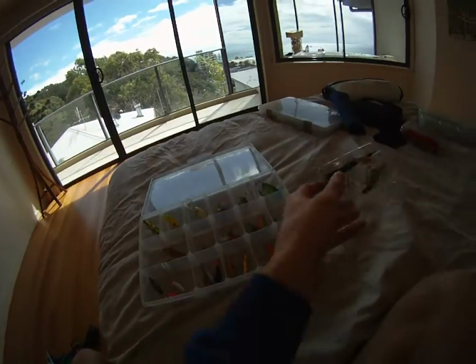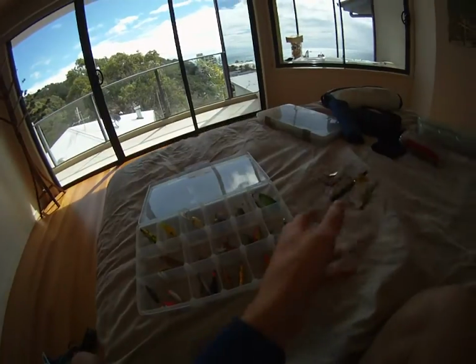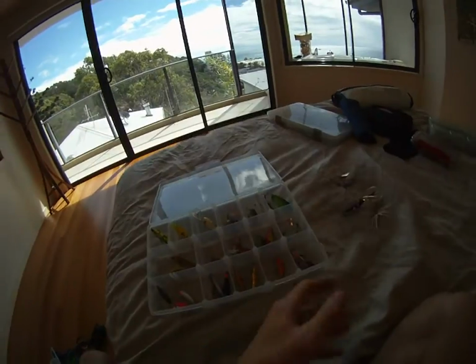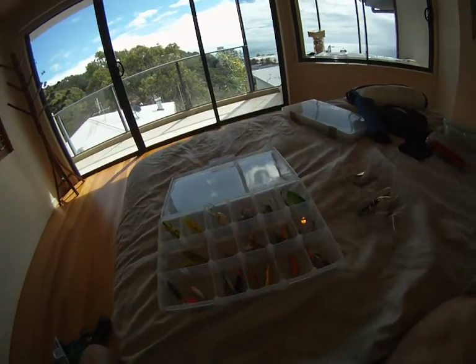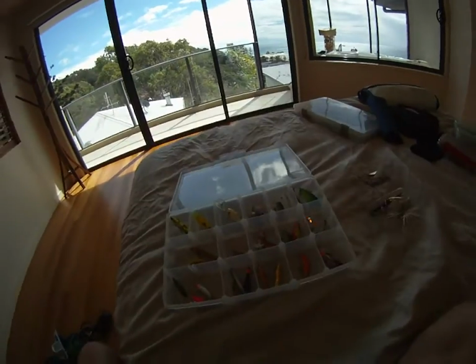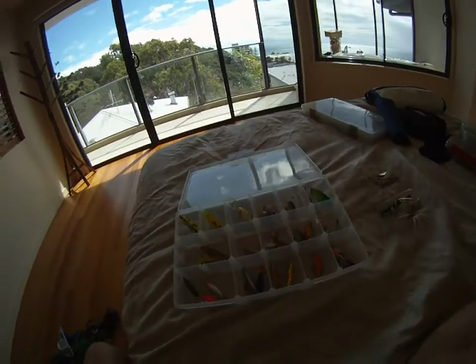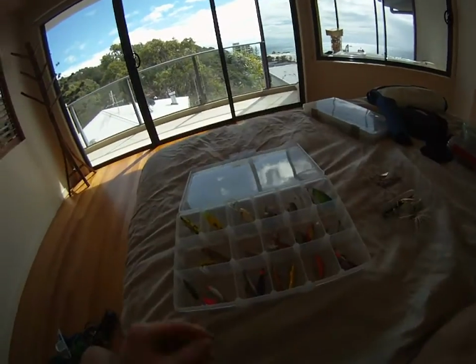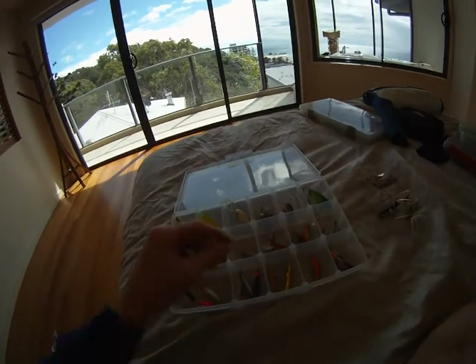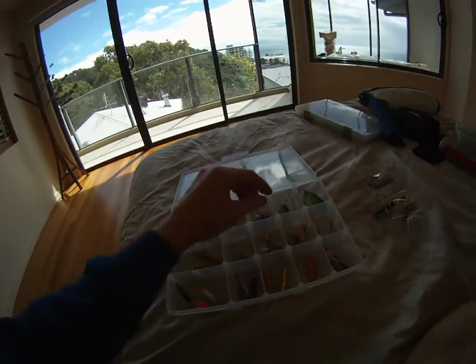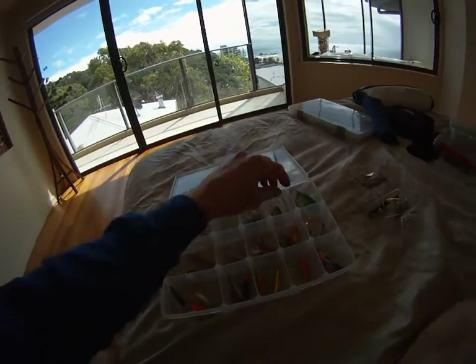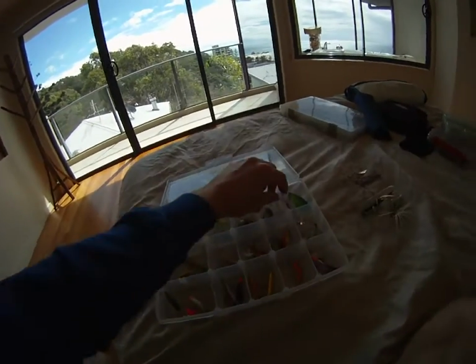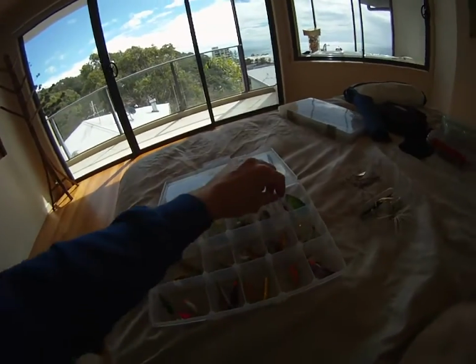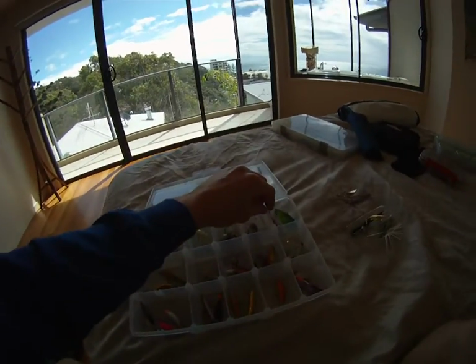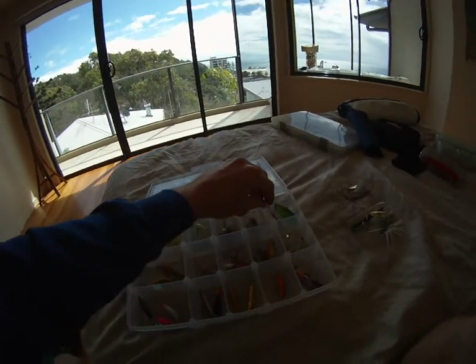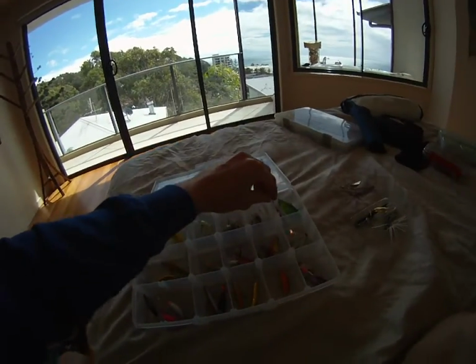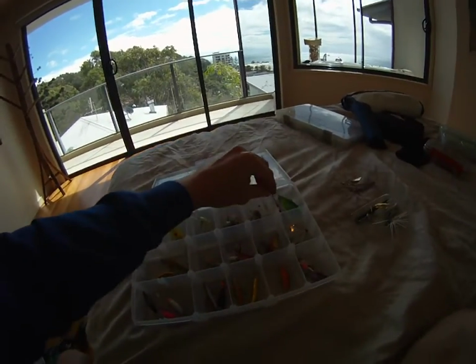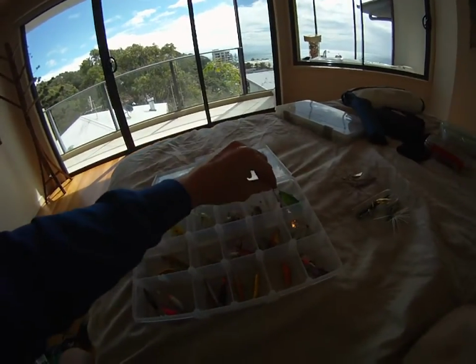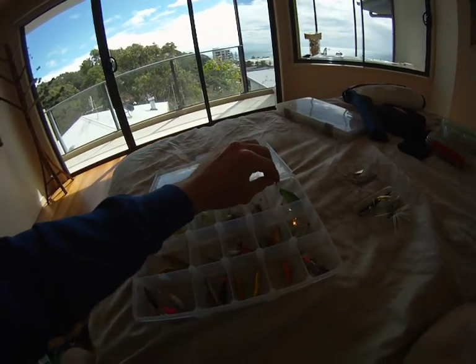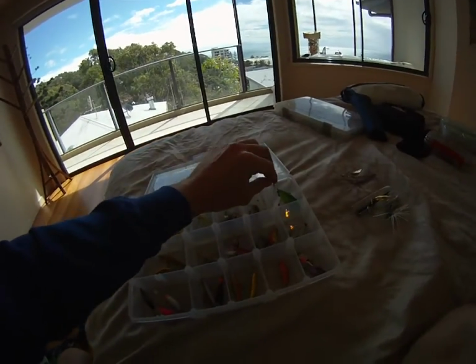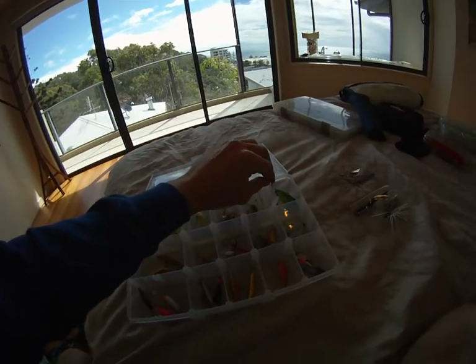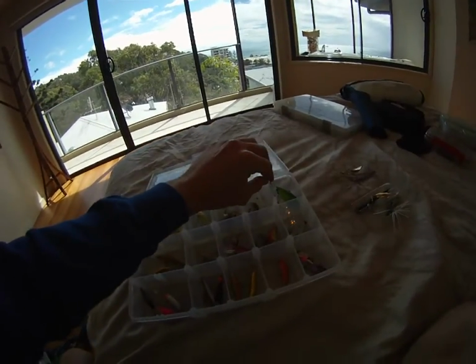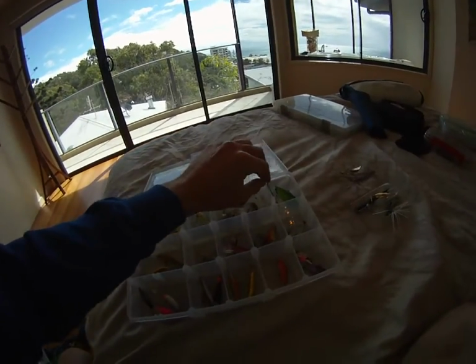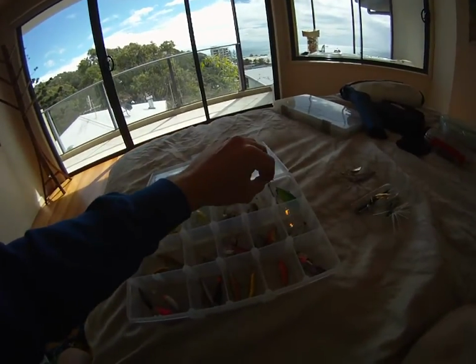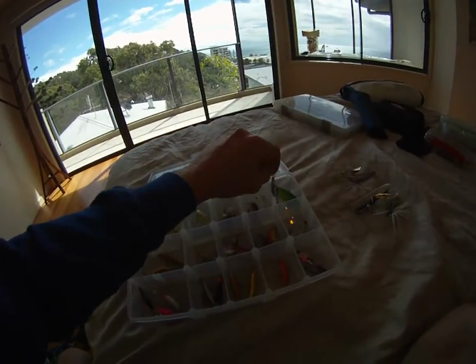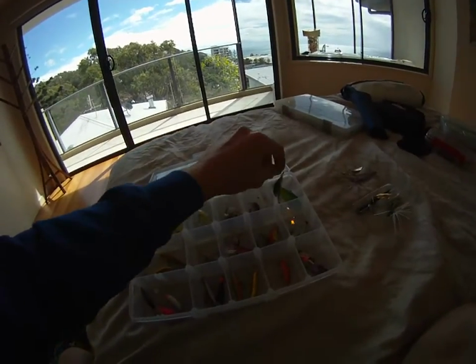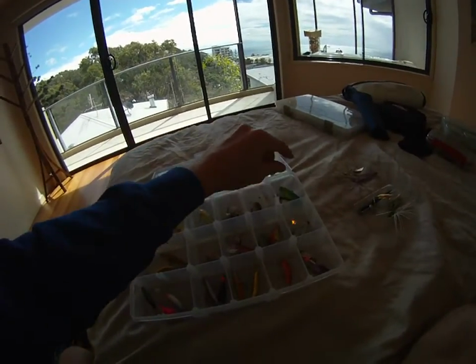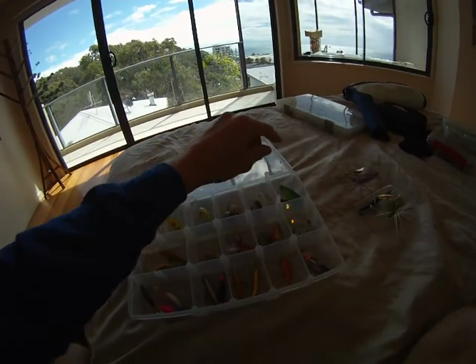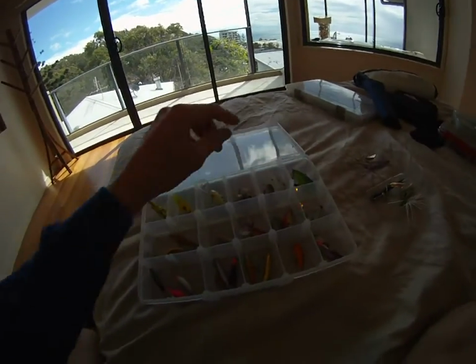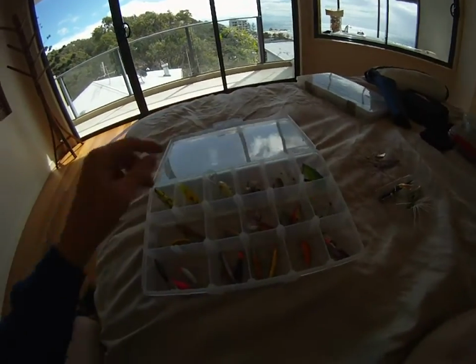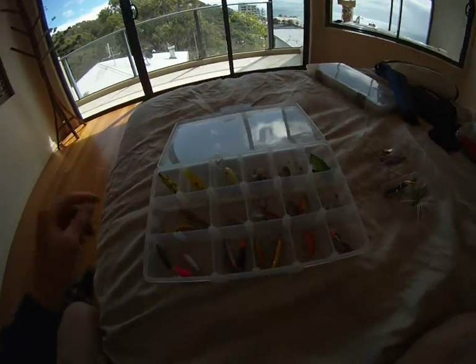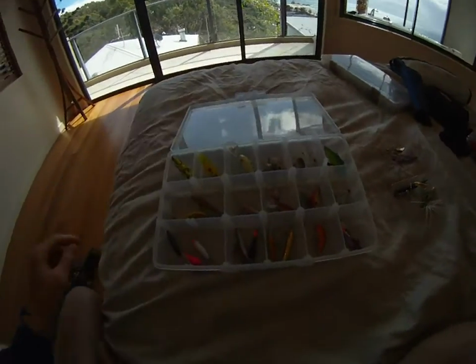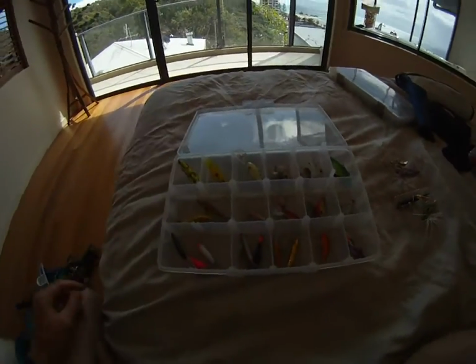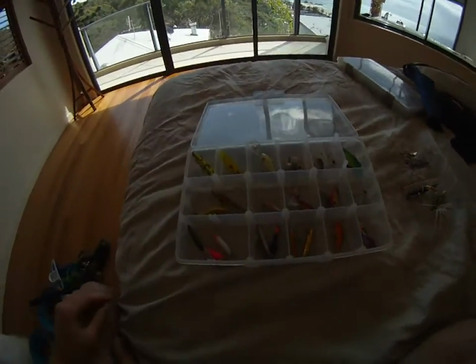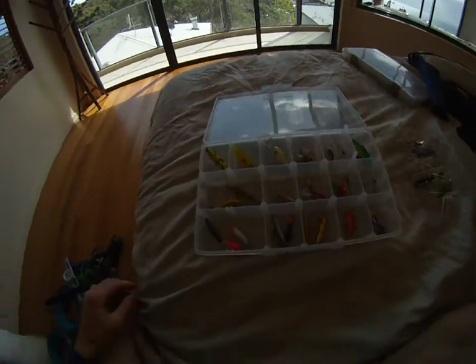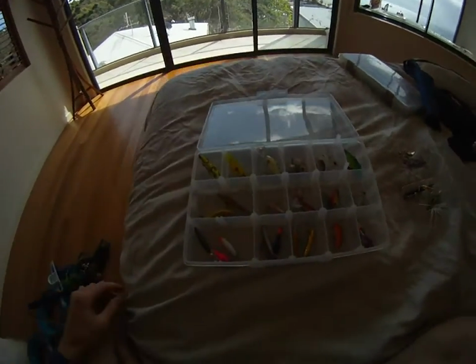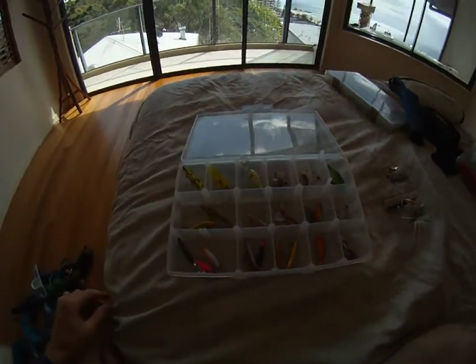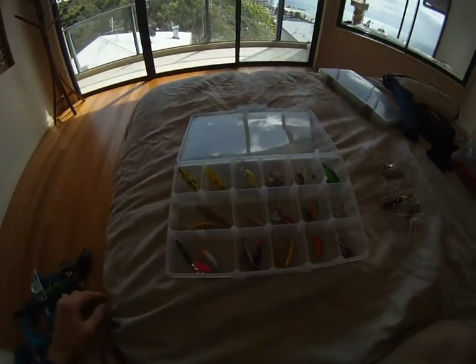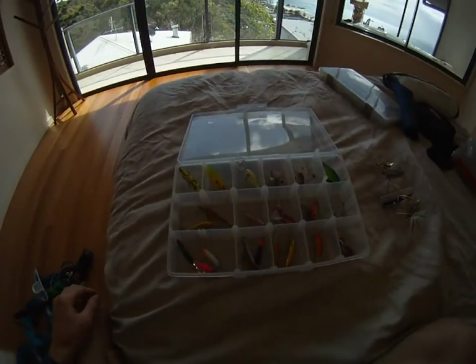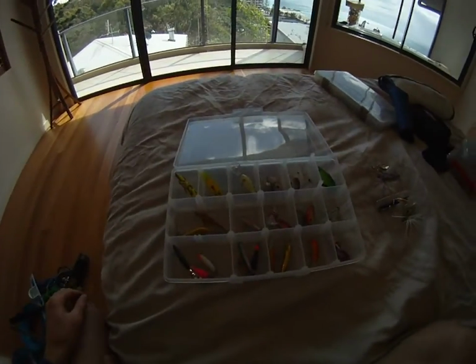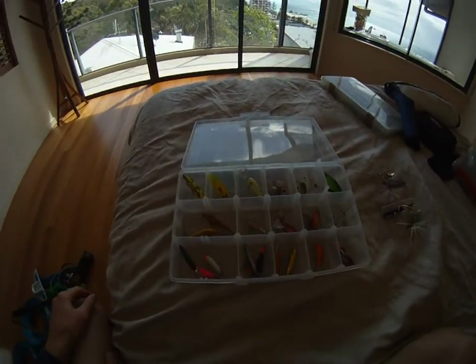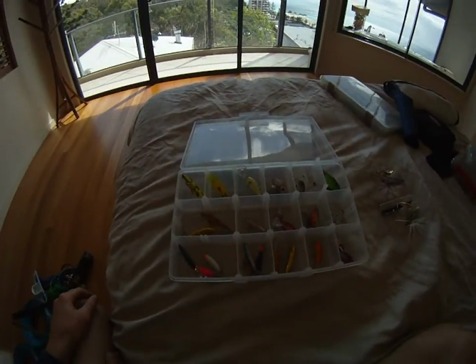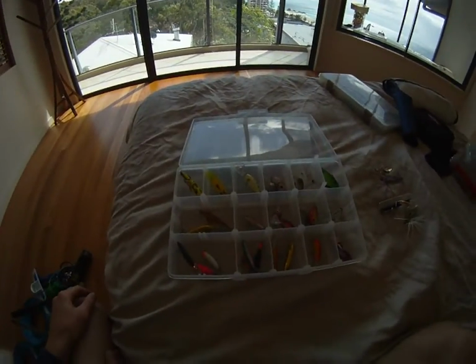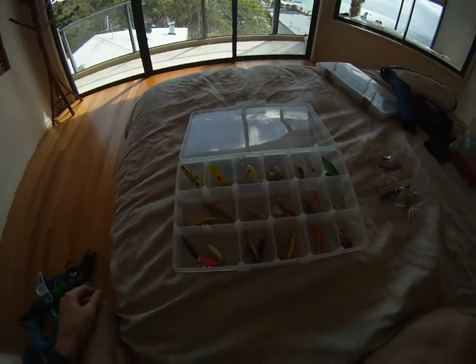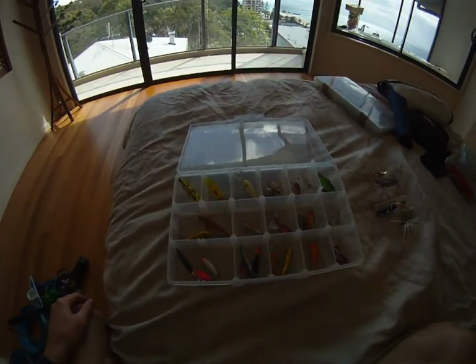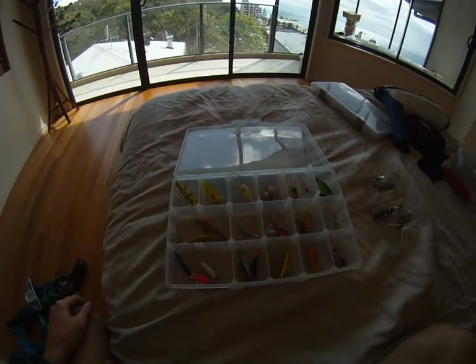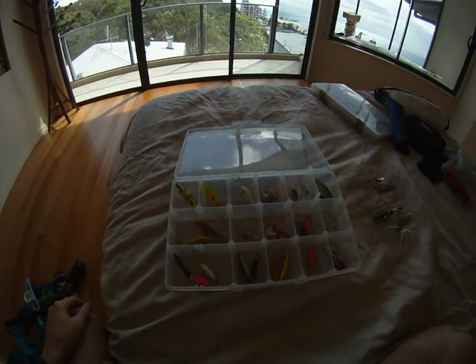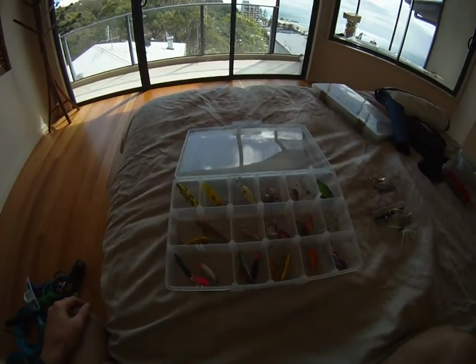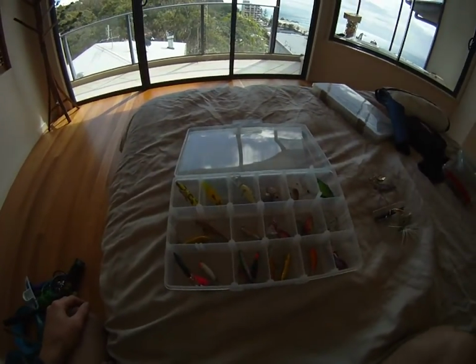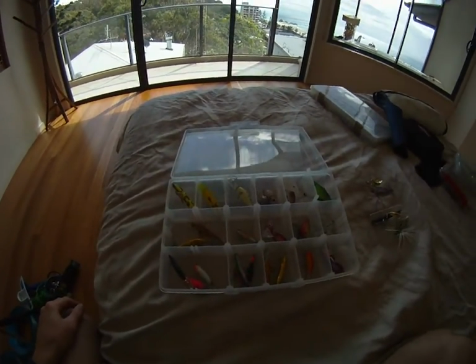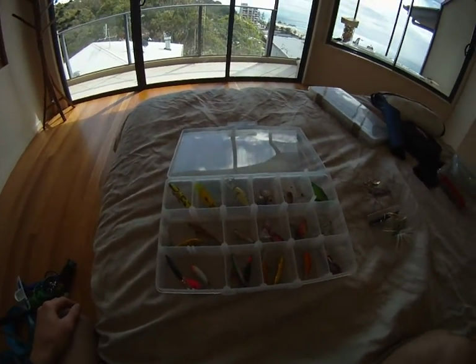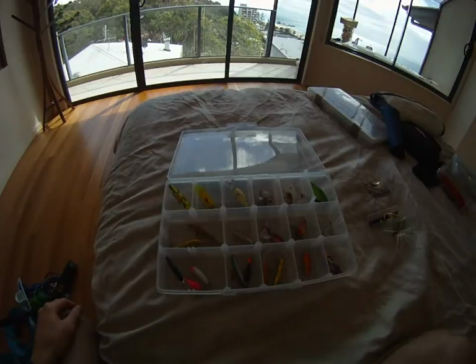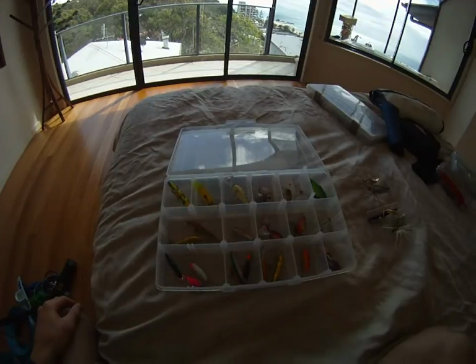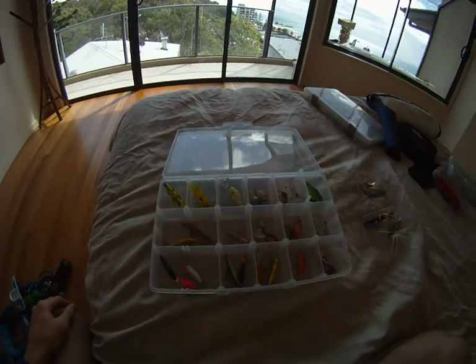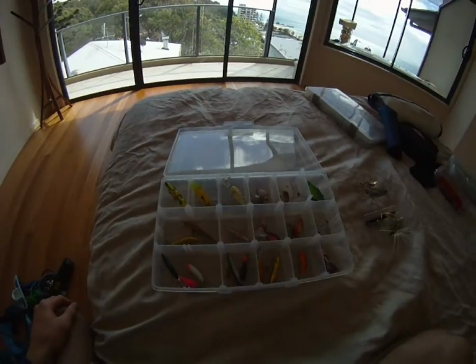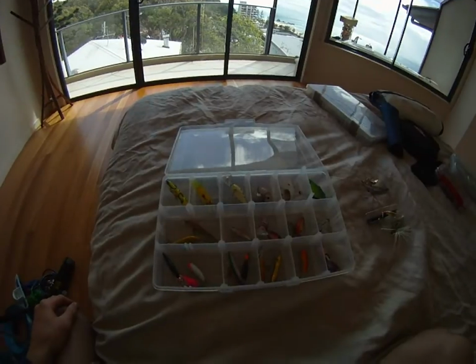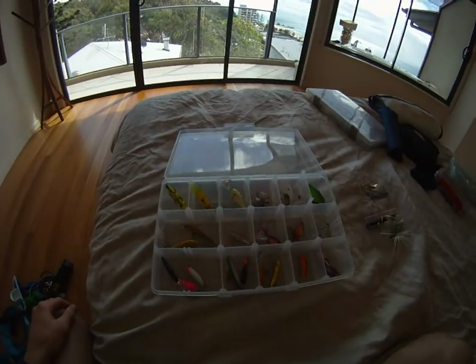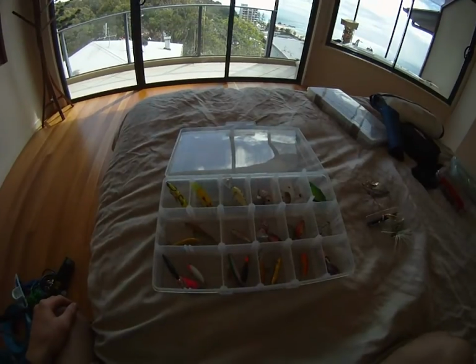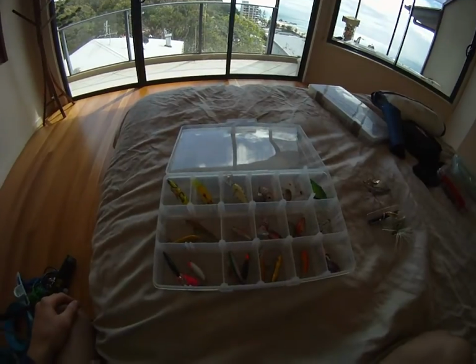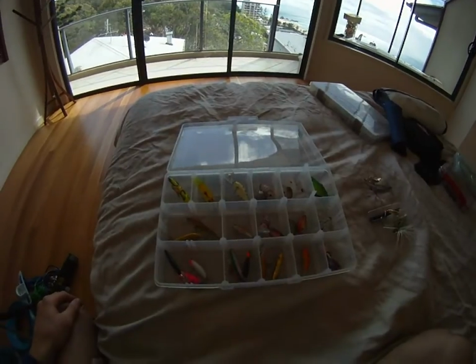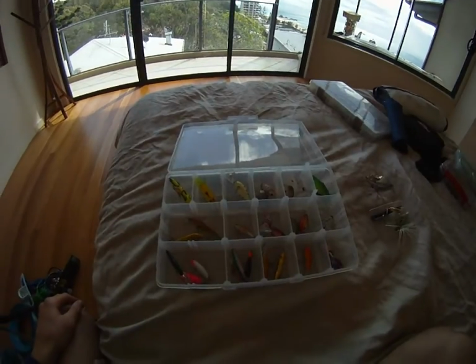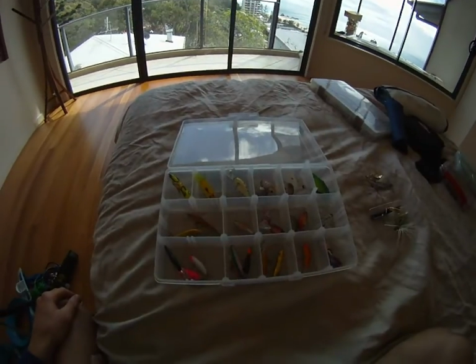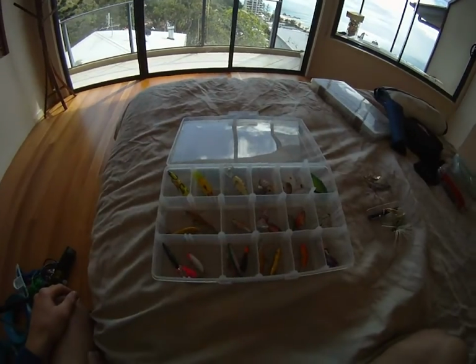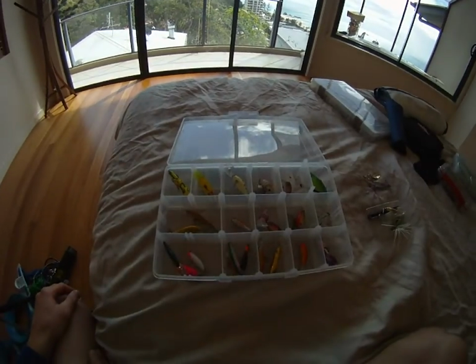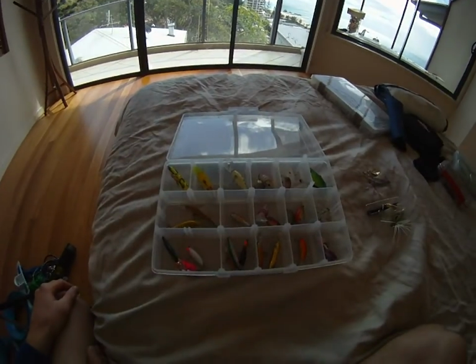There you have it guys — that's a great little freshwater collection. So get out there, get amongst it, and hope you get some good fish.